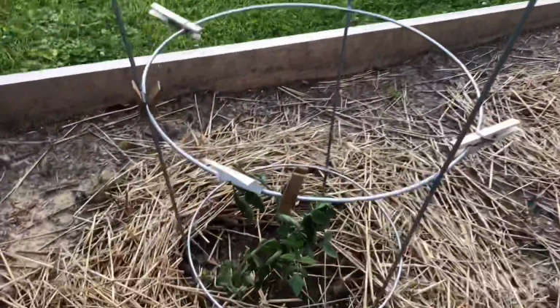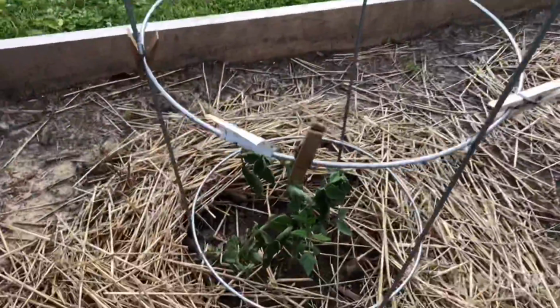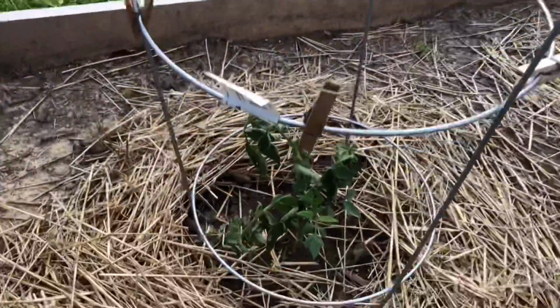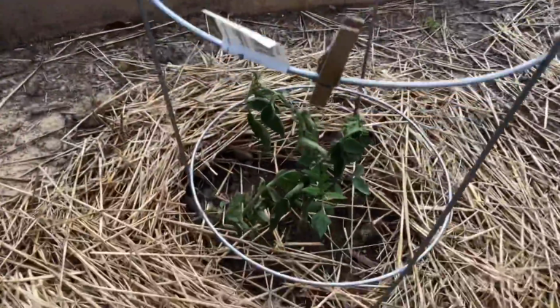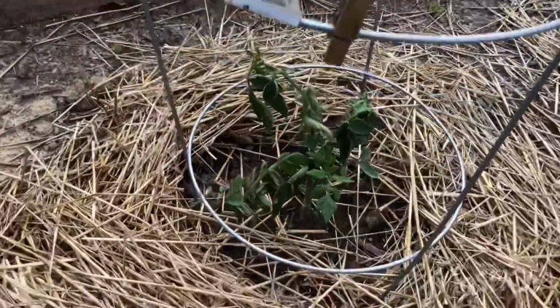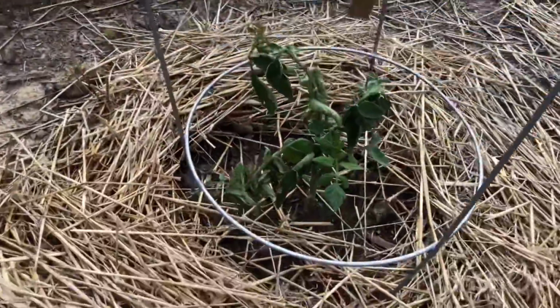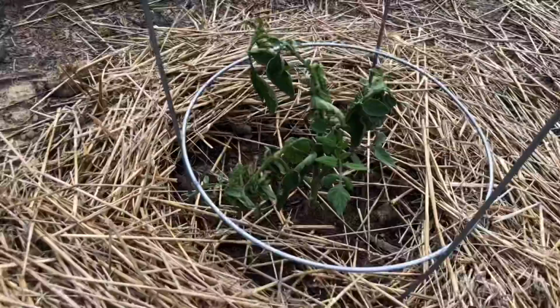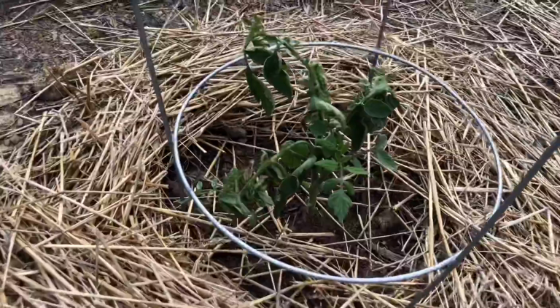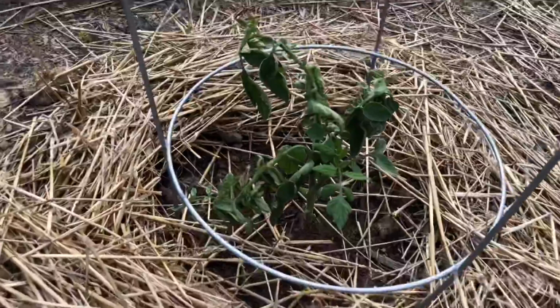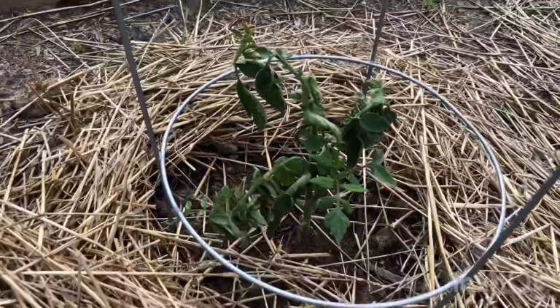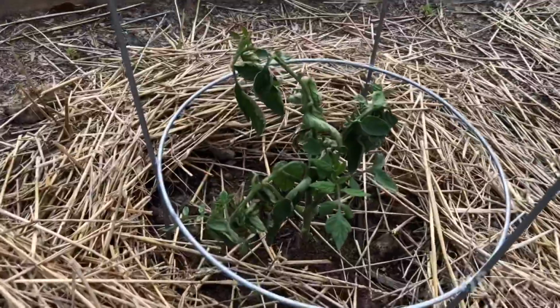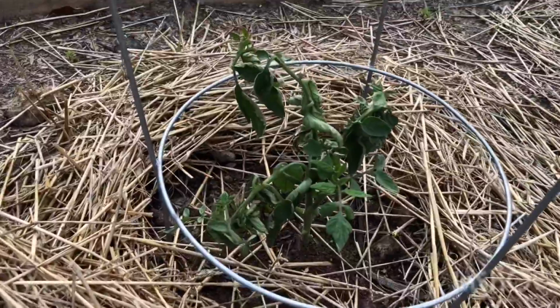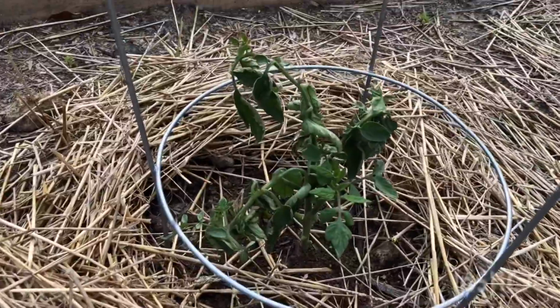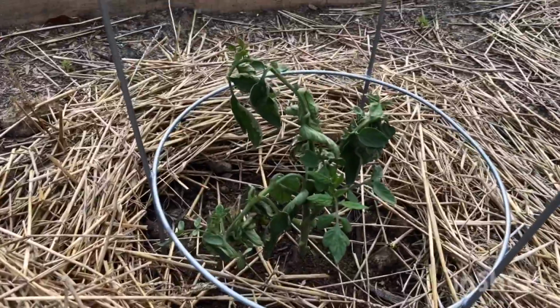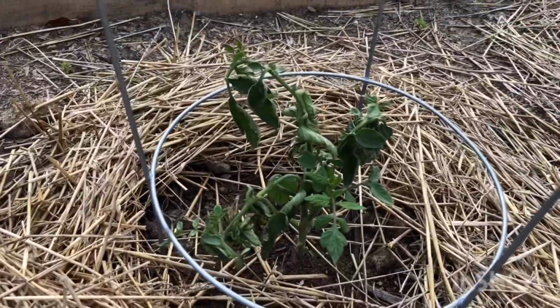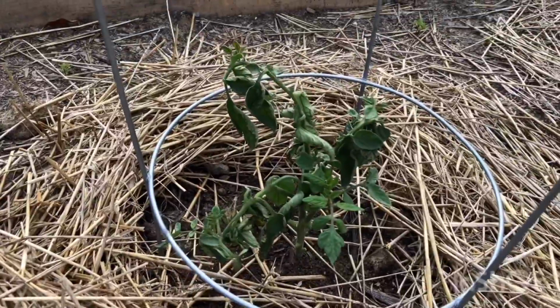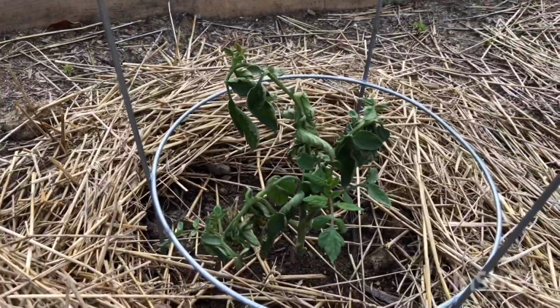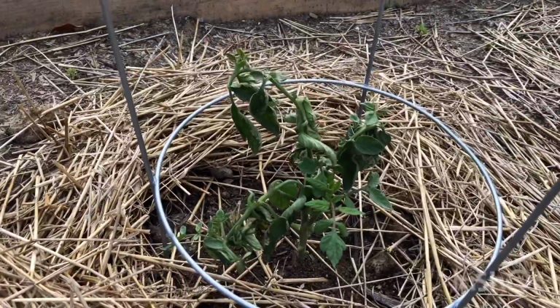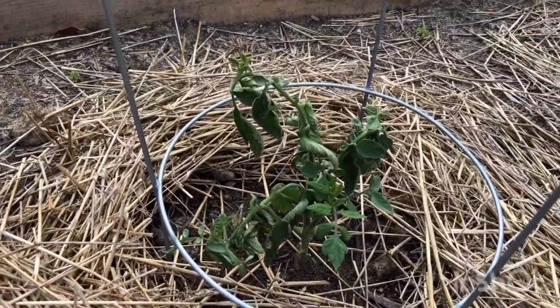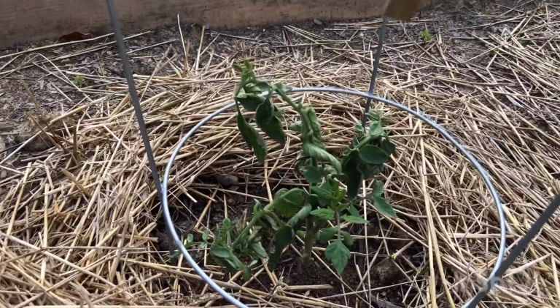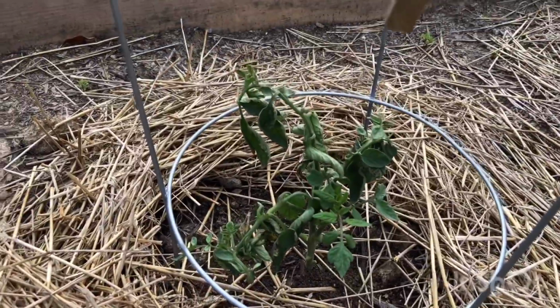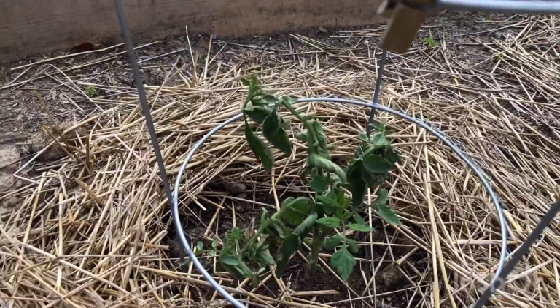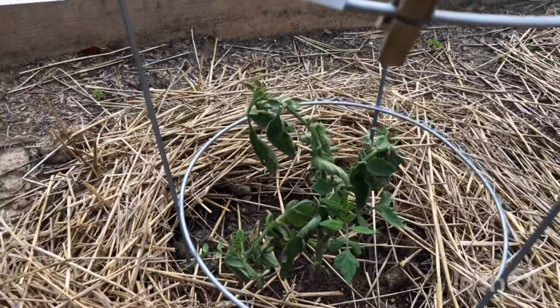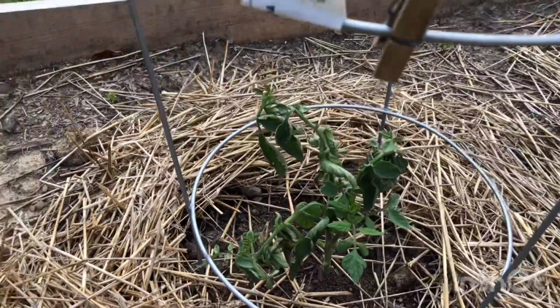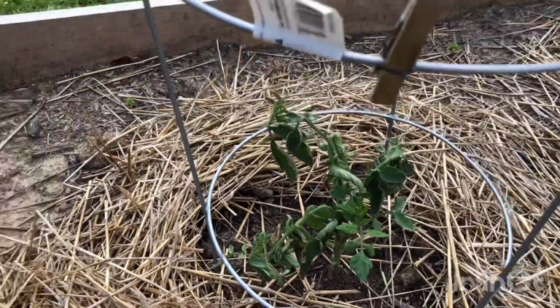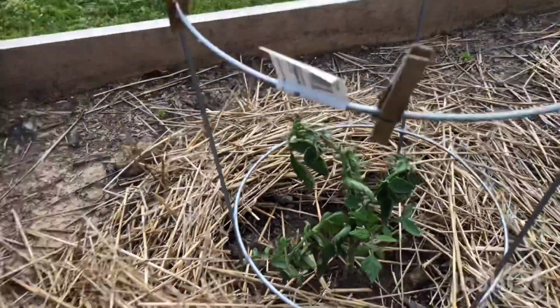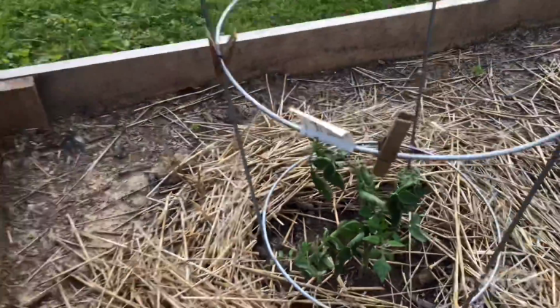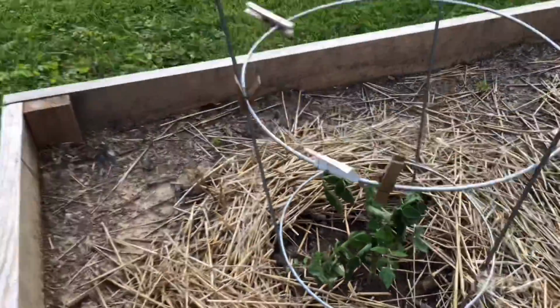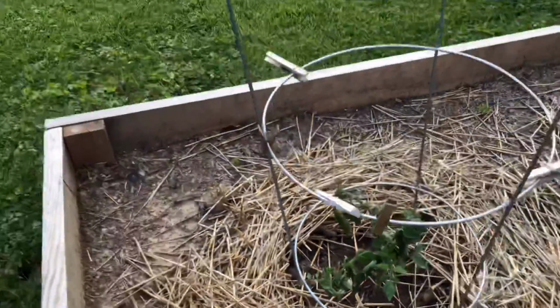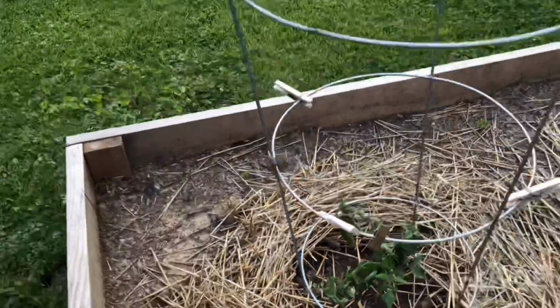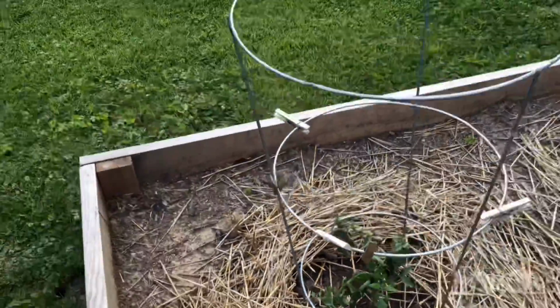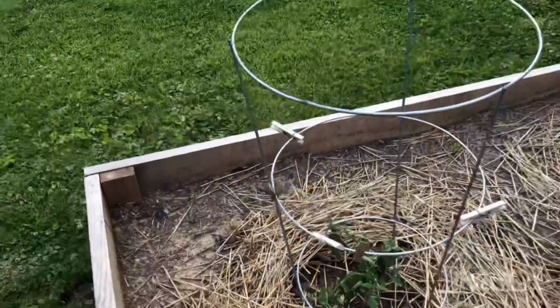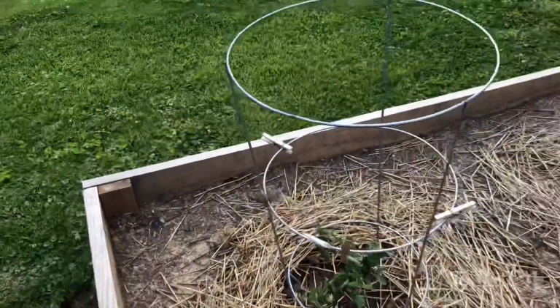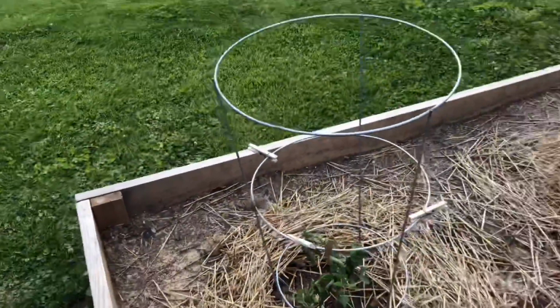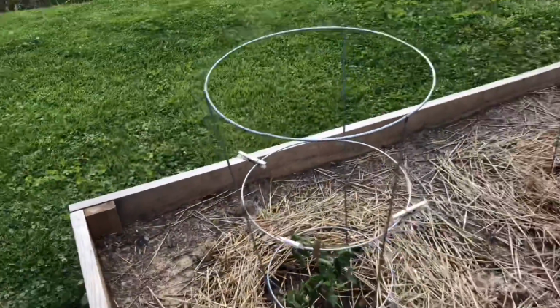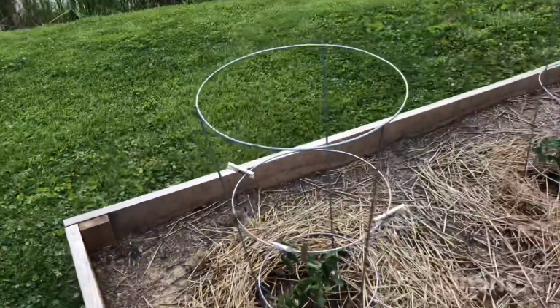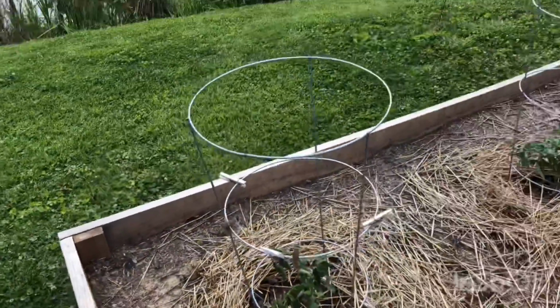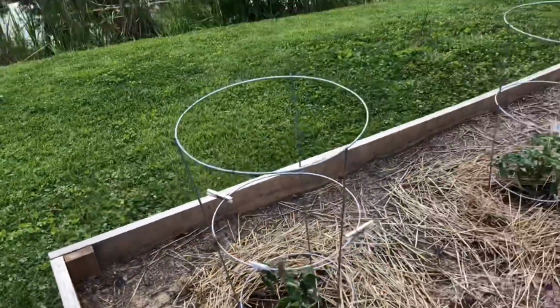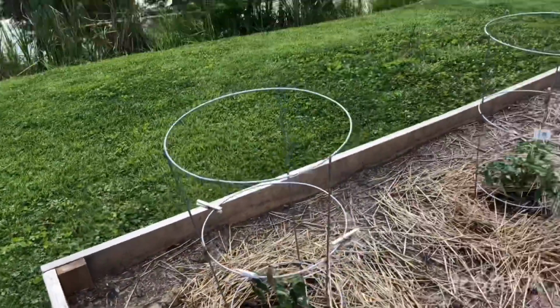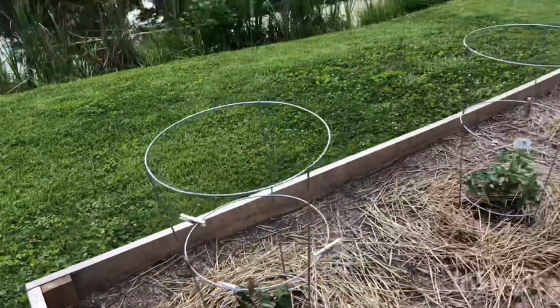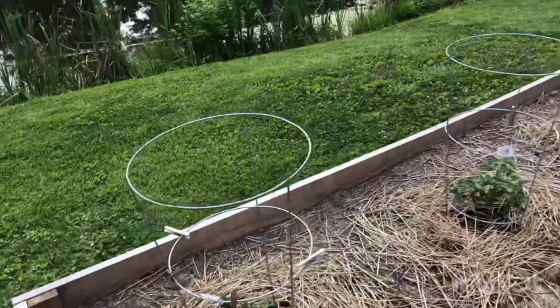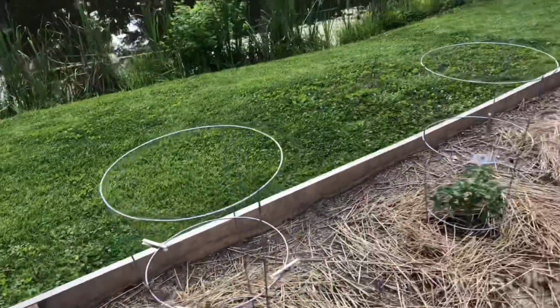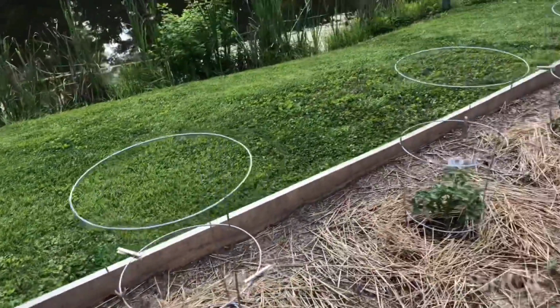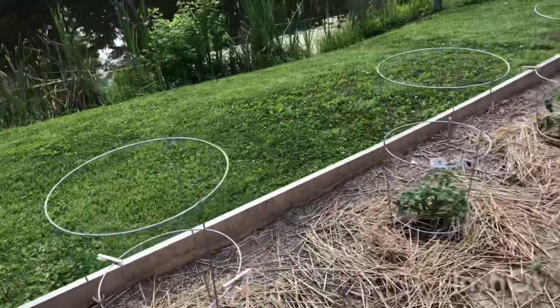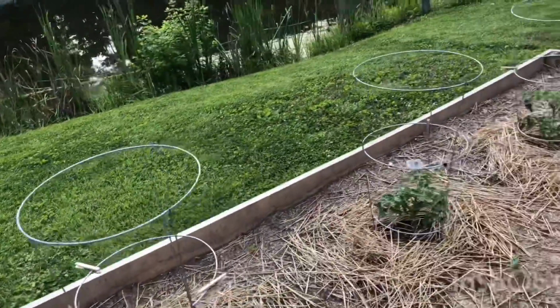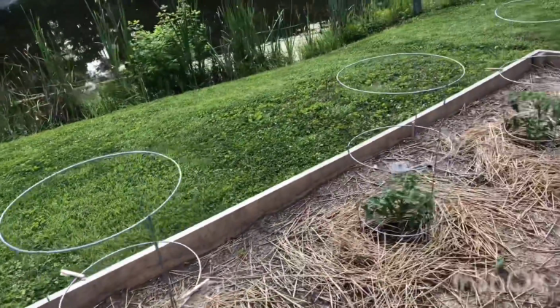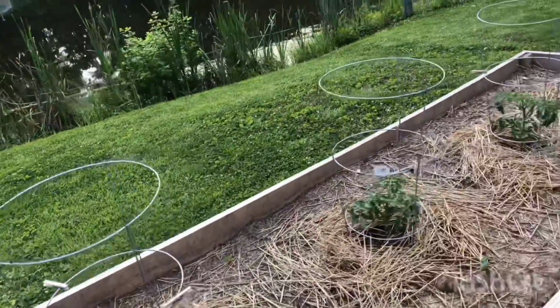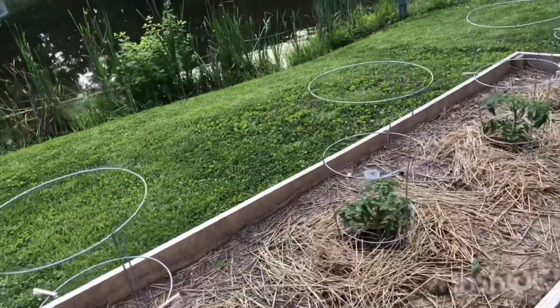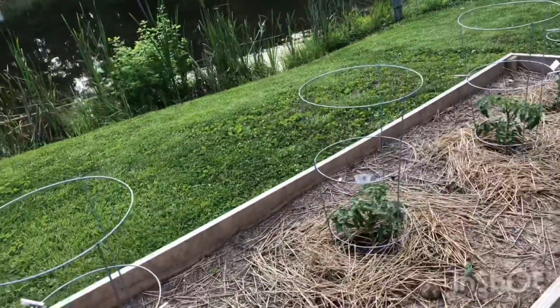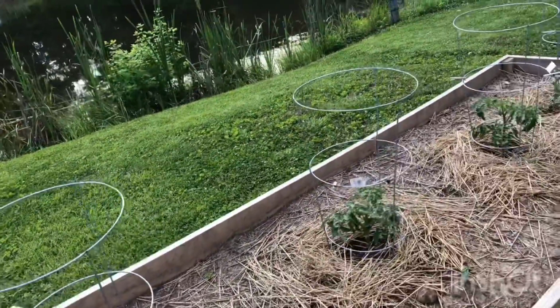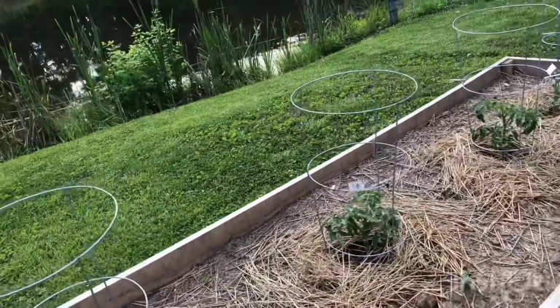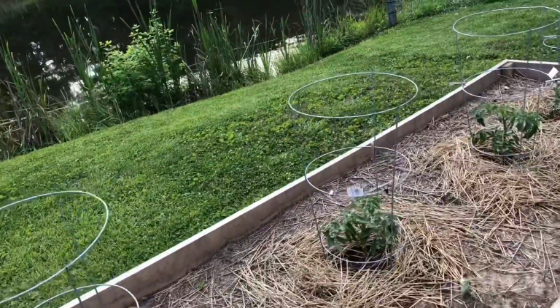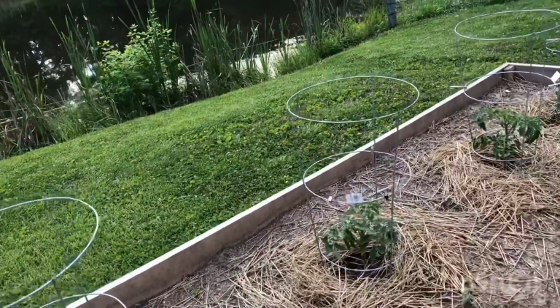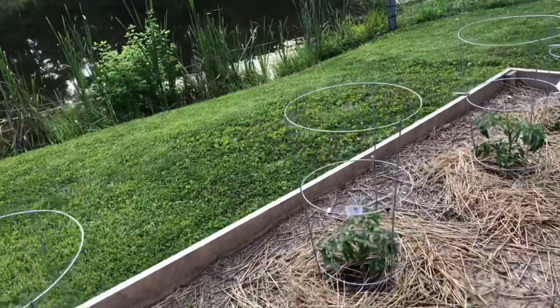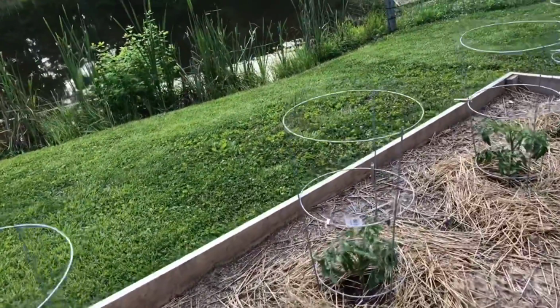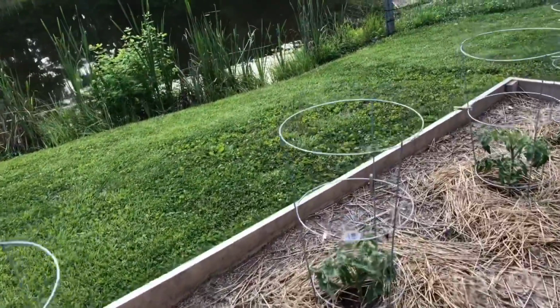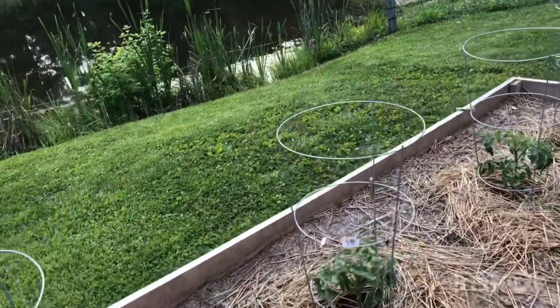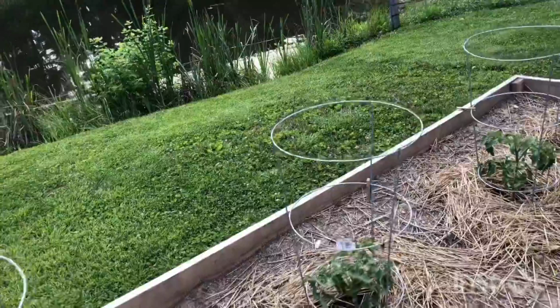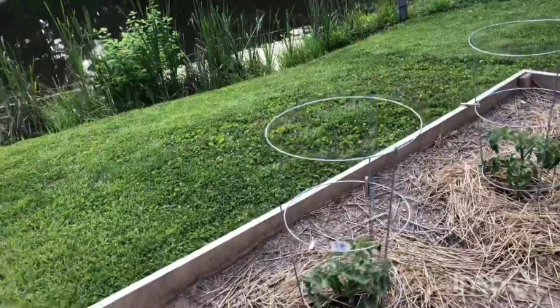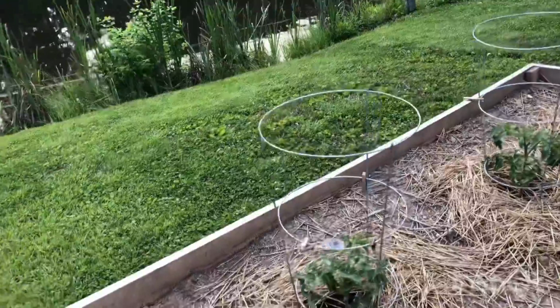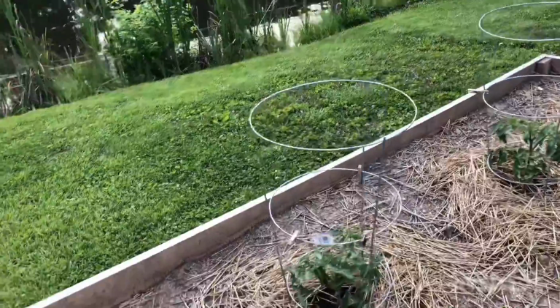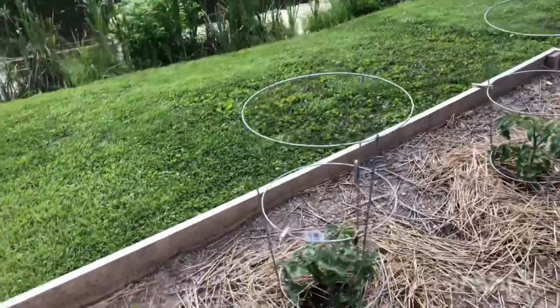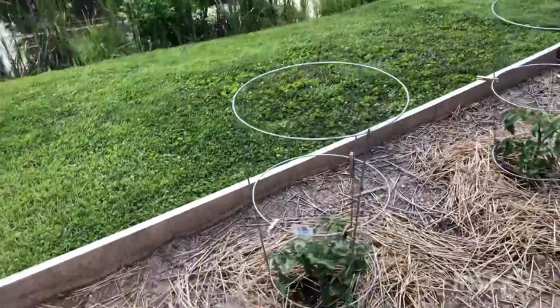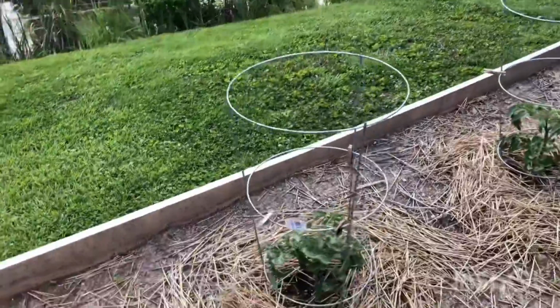Another tomato plant there. We're trying to figure out if we gave it too much water or not enough. Not sure.